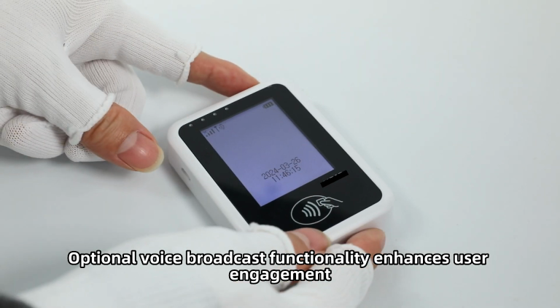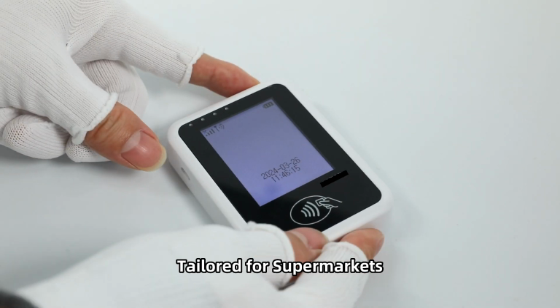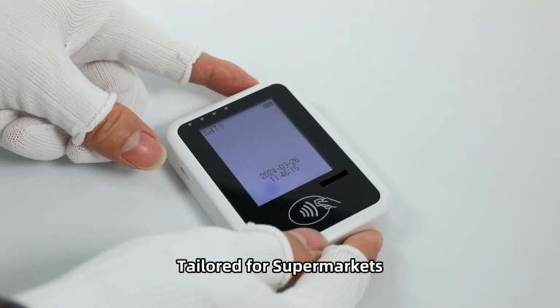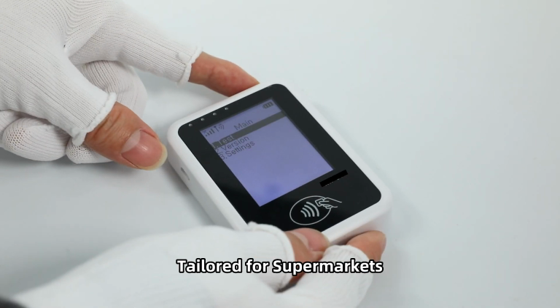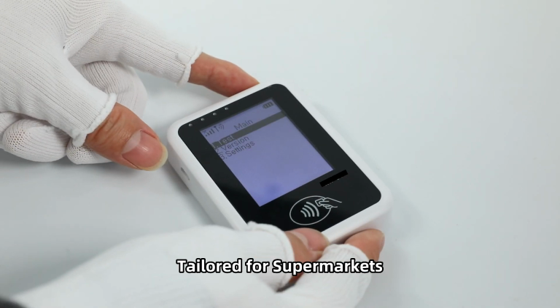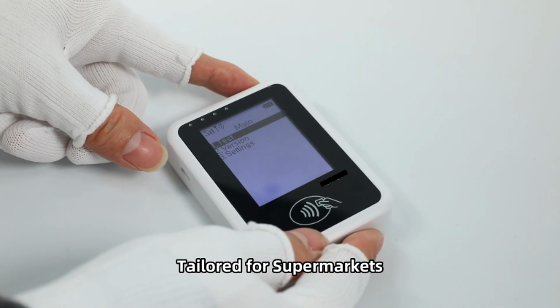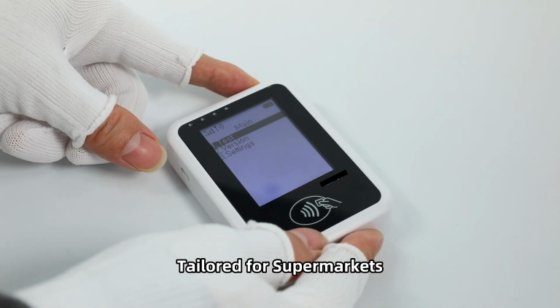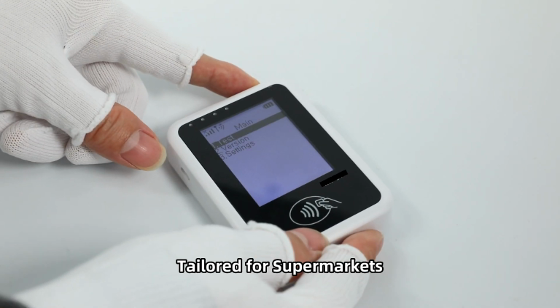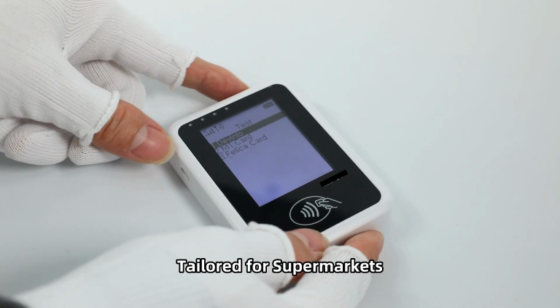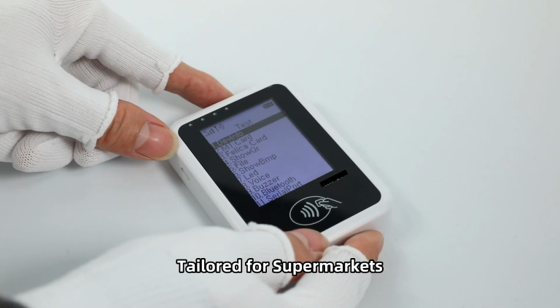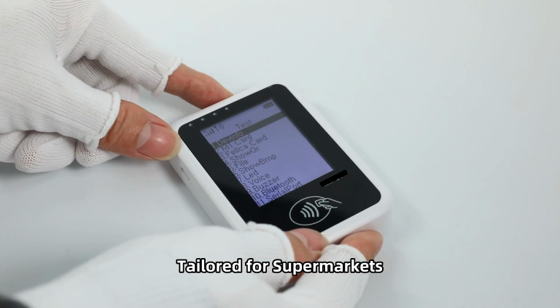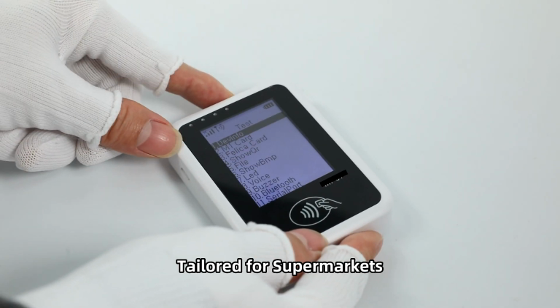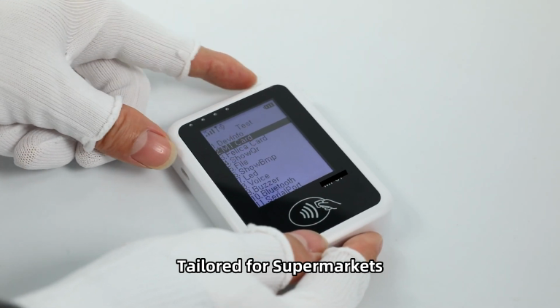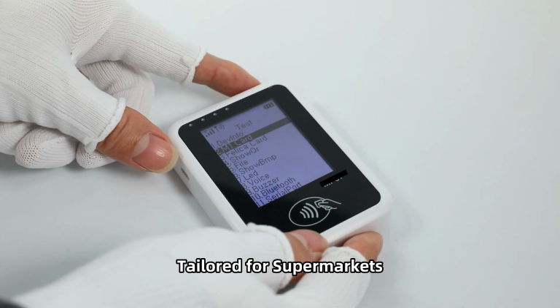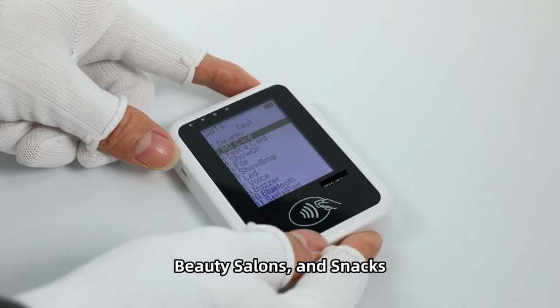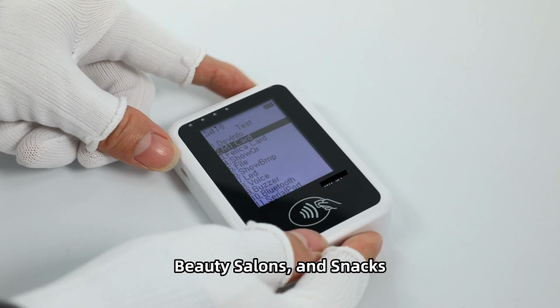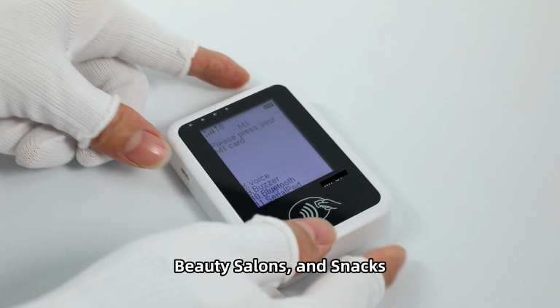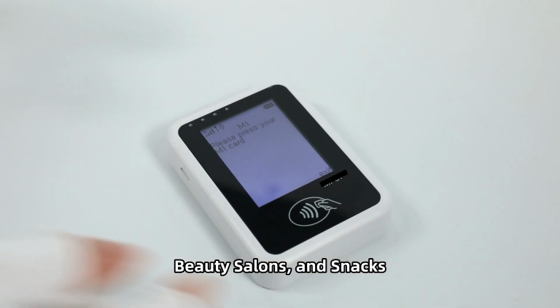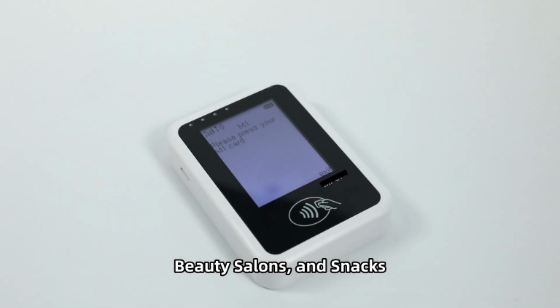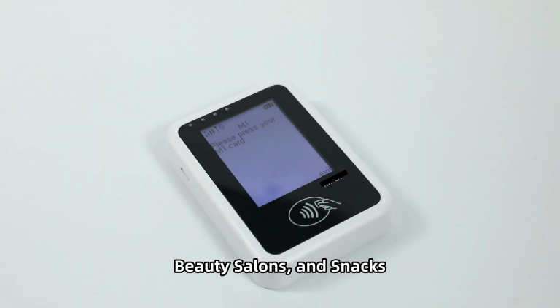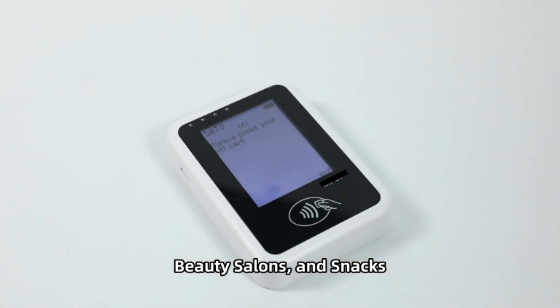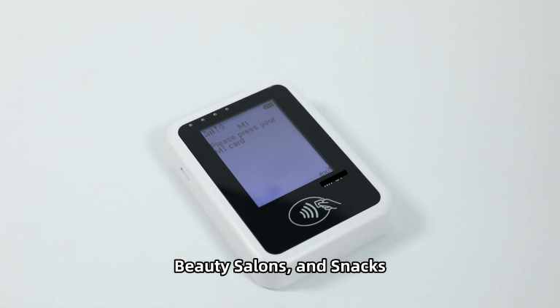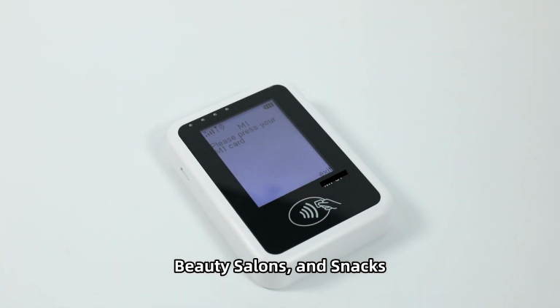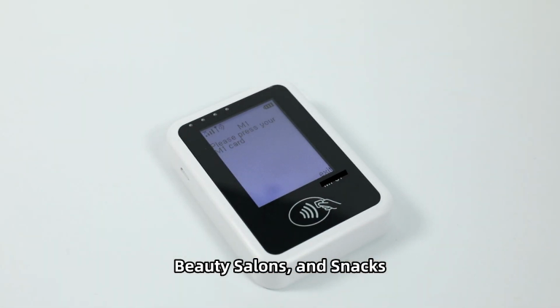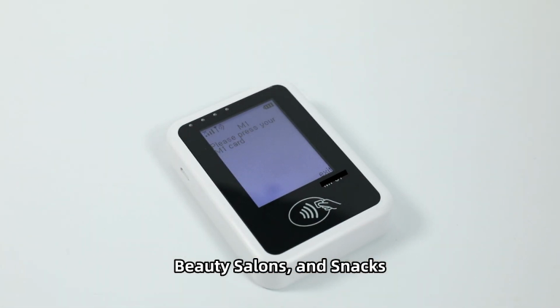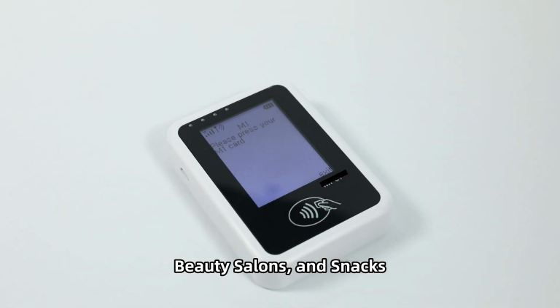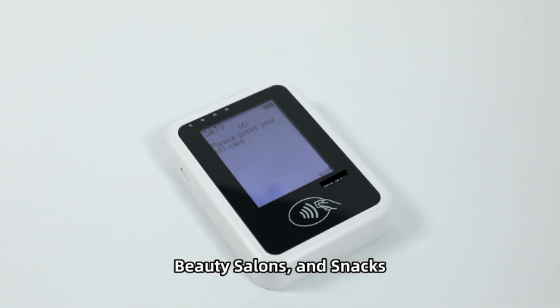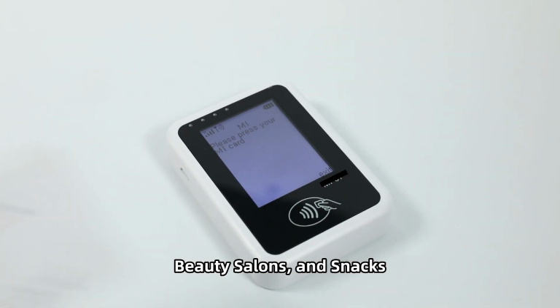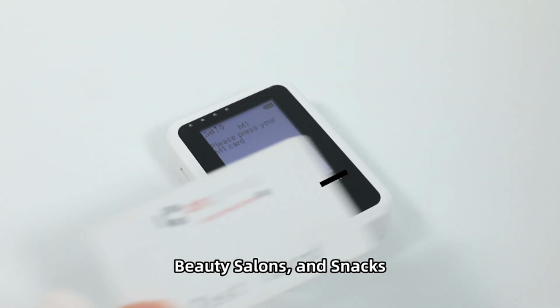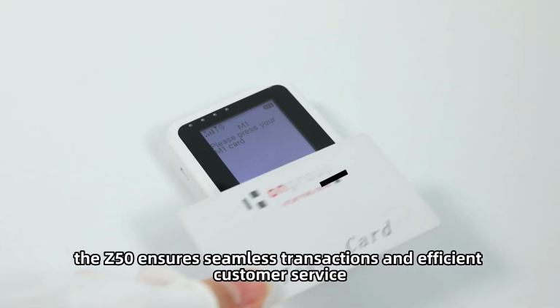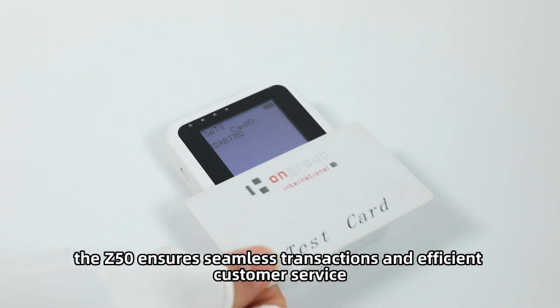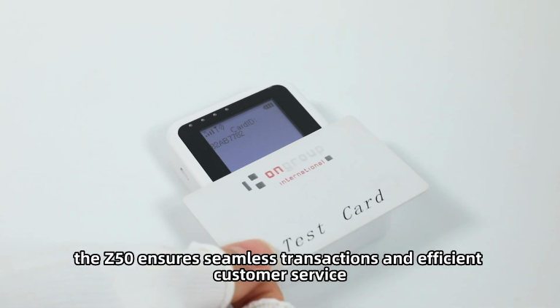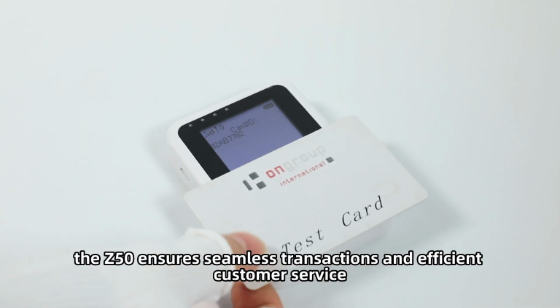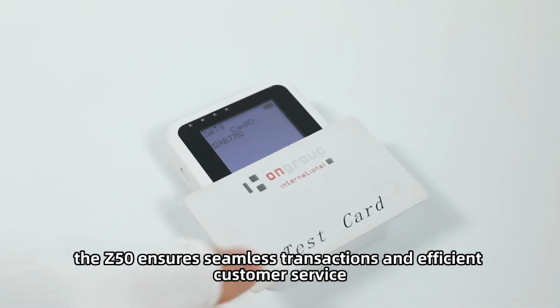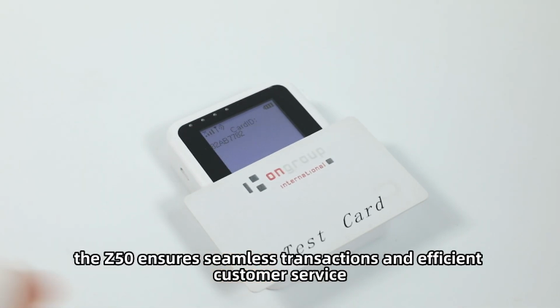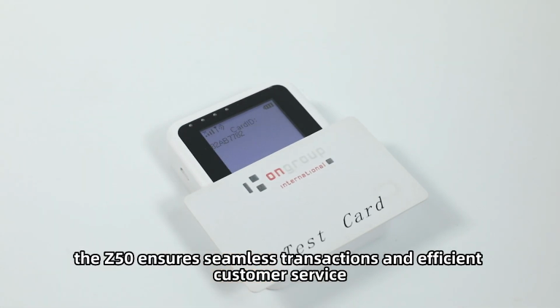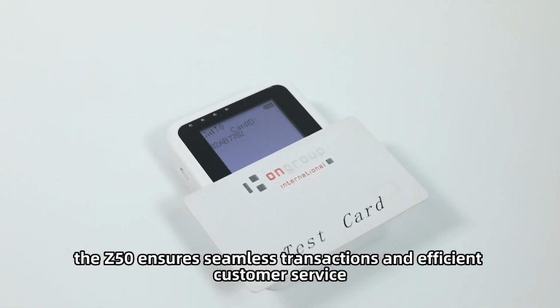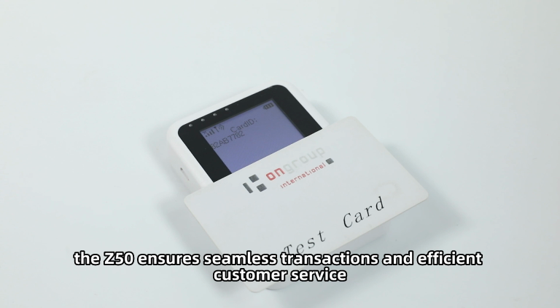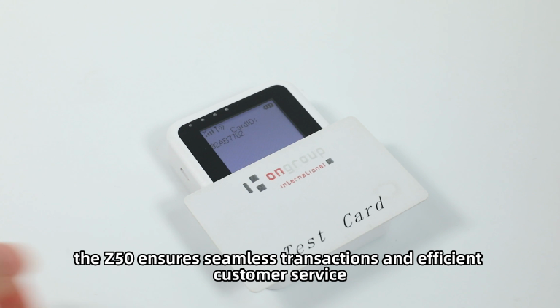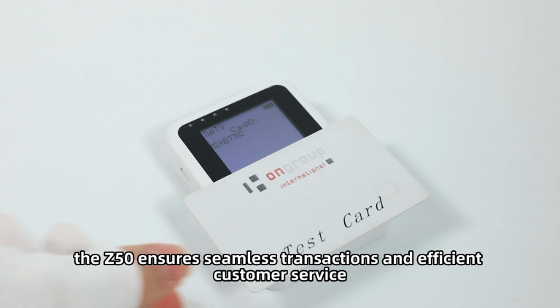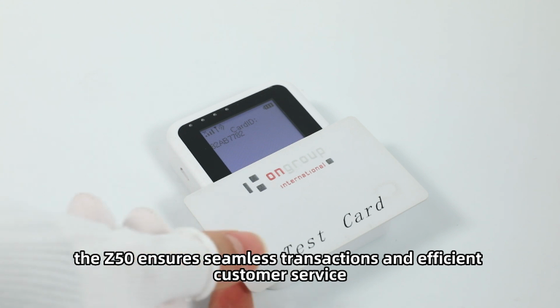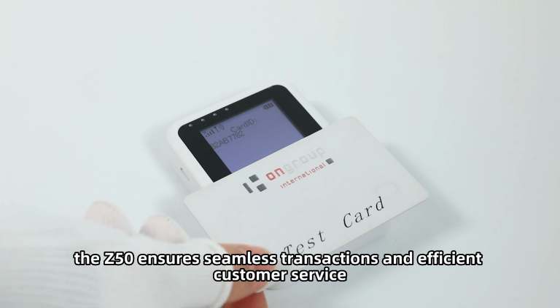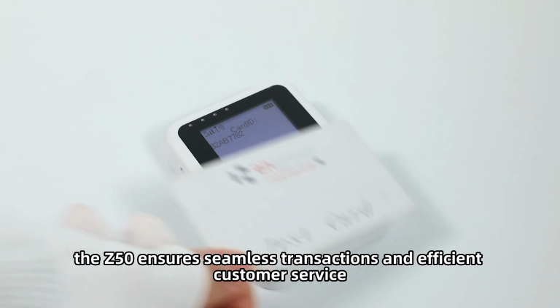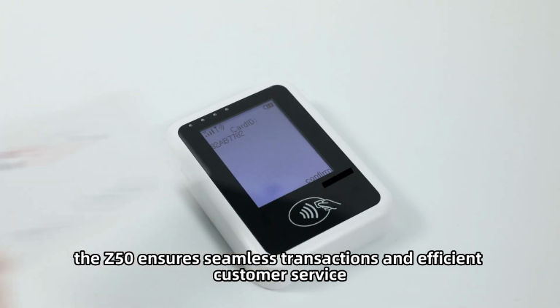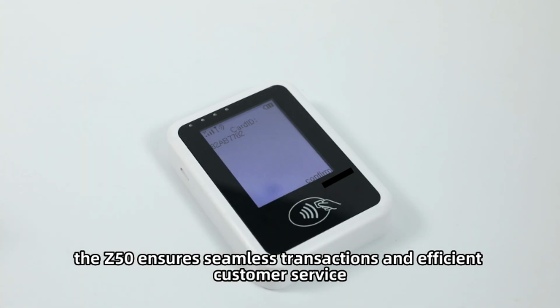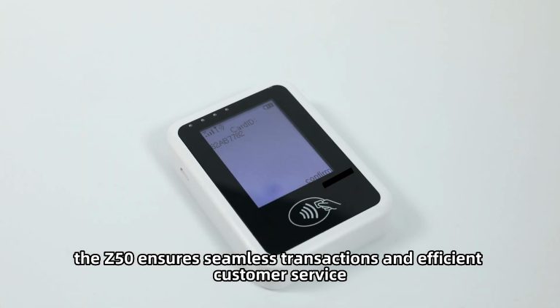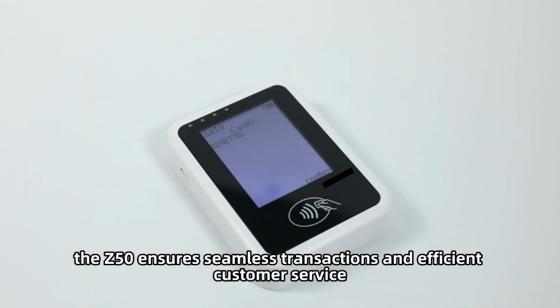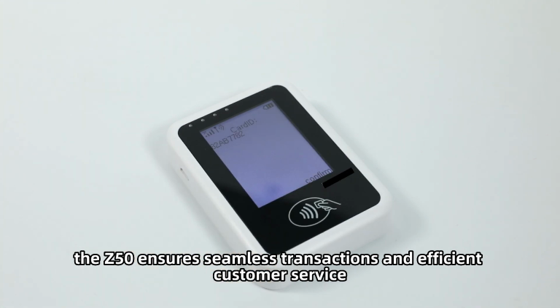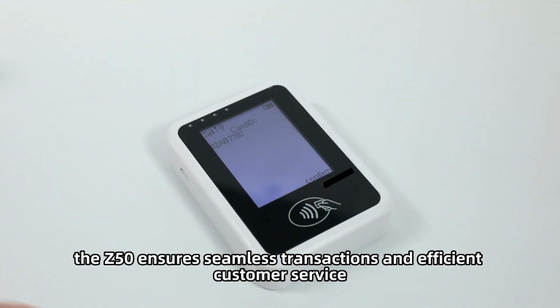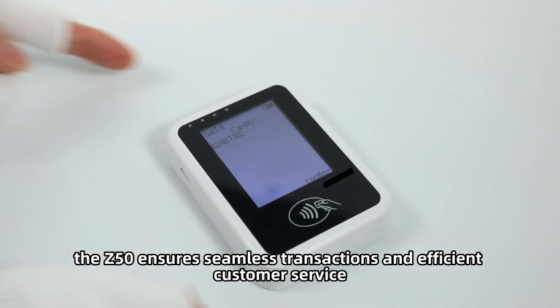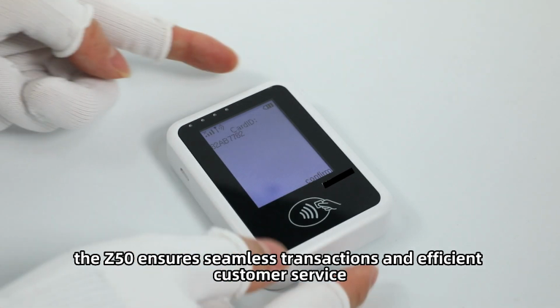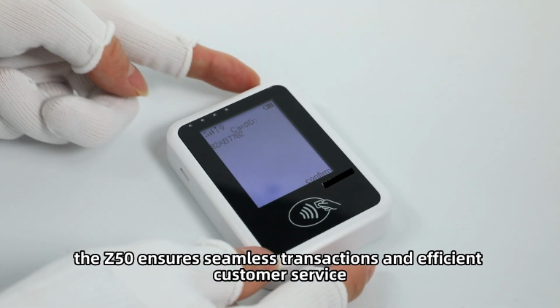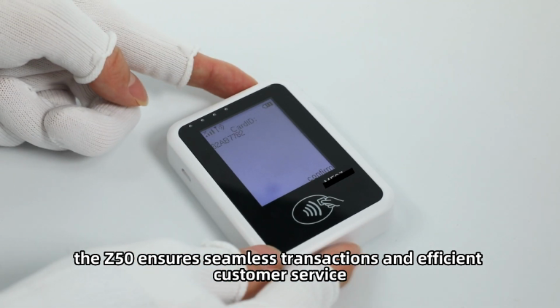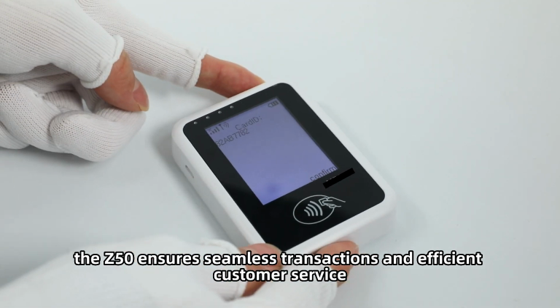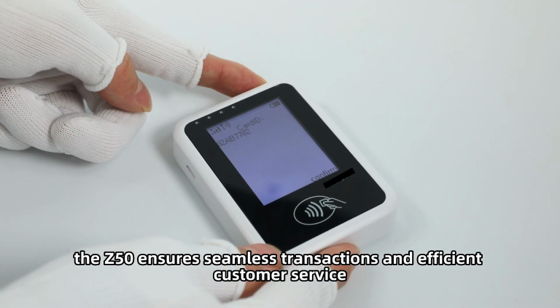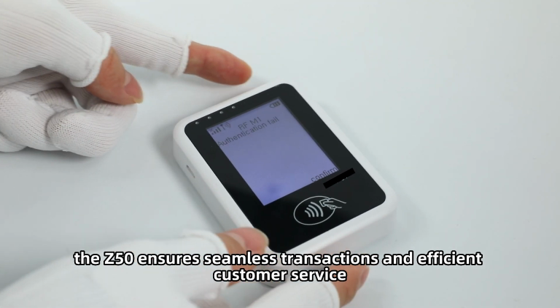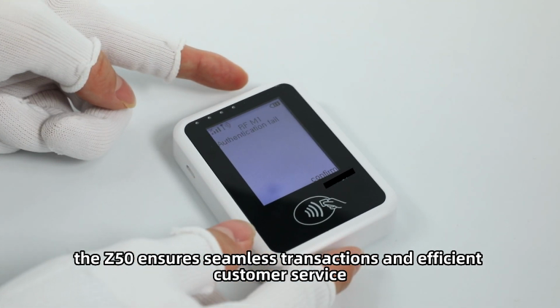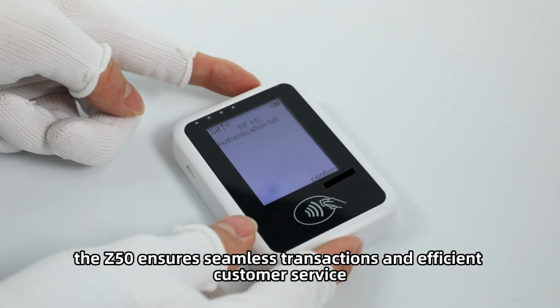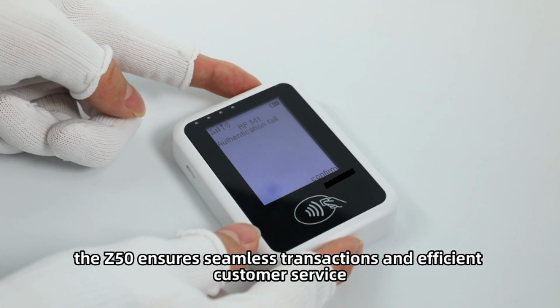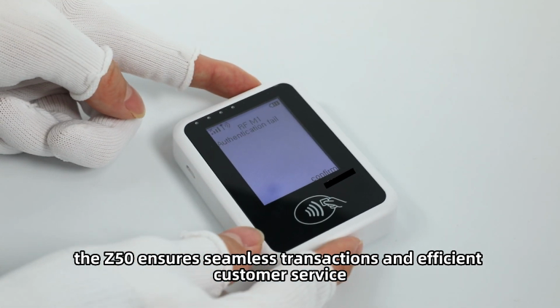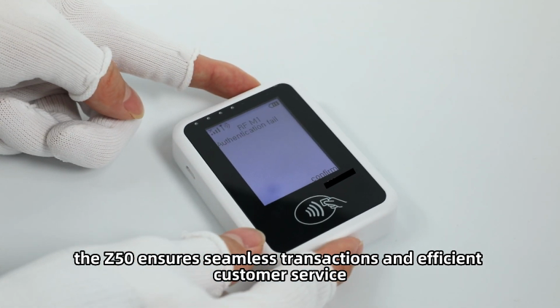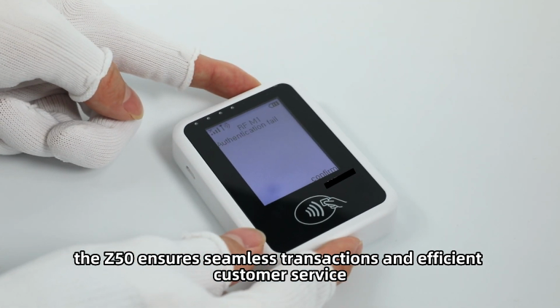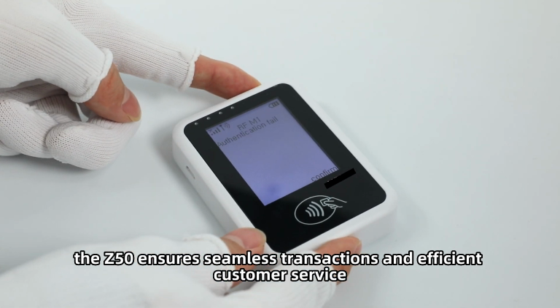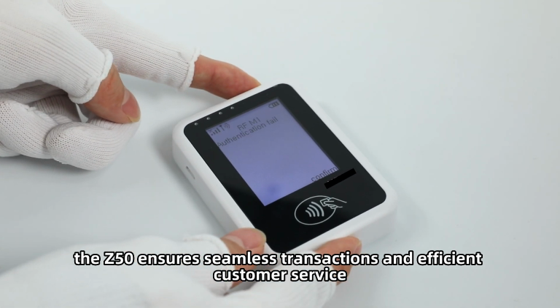Tailored for supermarkets, beauty salons, and snack bars, the Z50 ensures seamless transactions and efficient customer service.